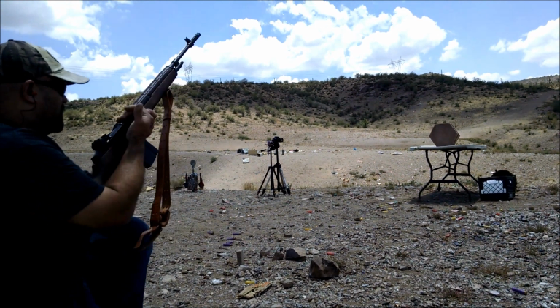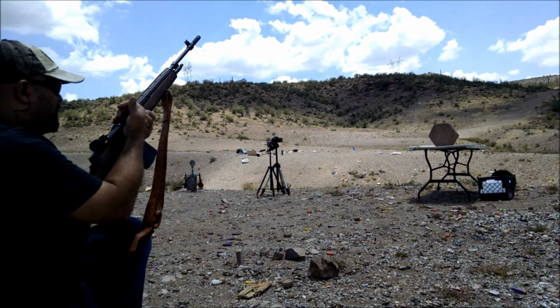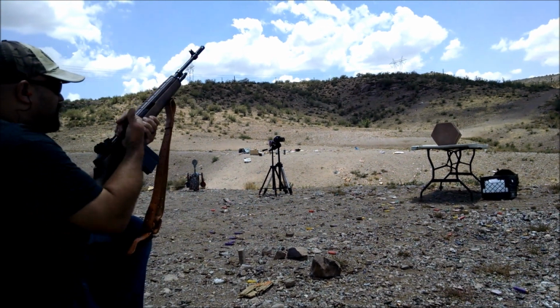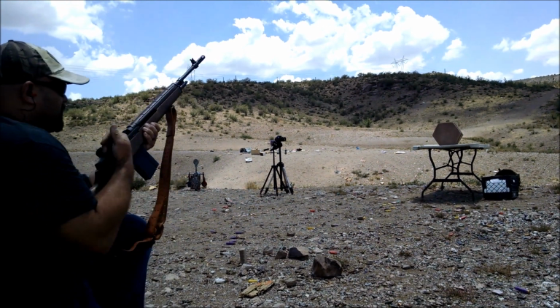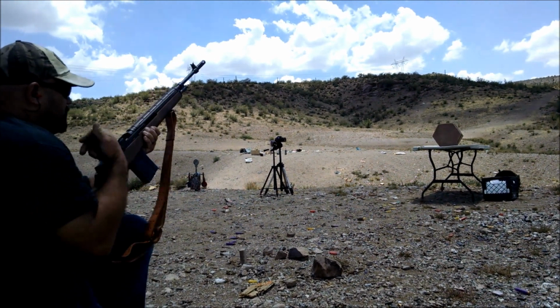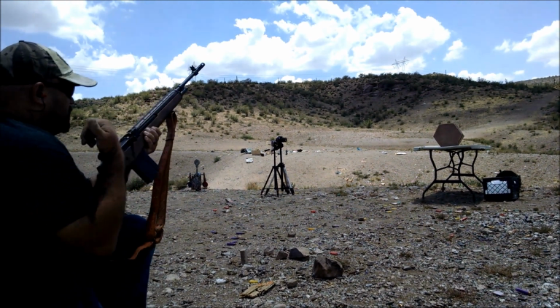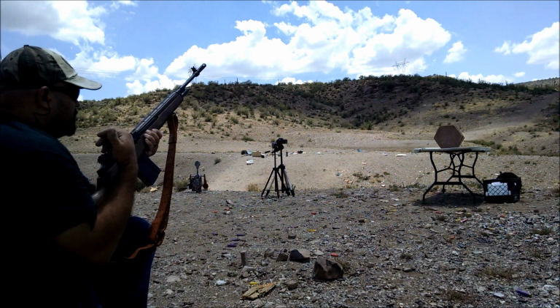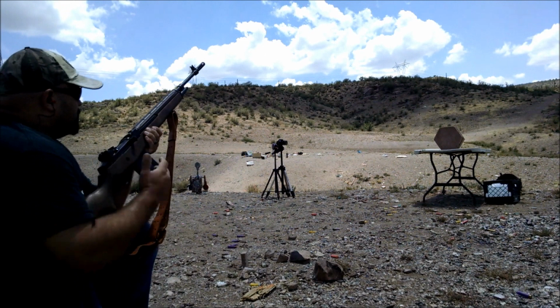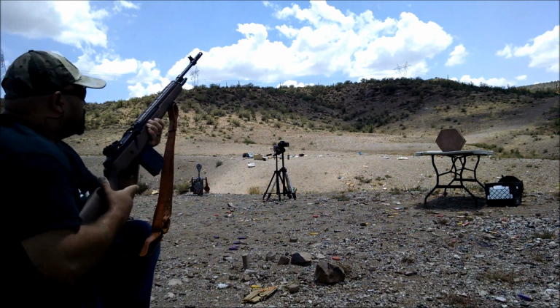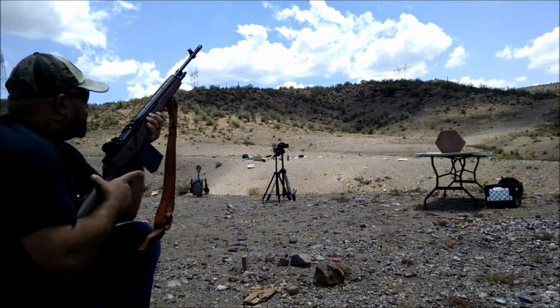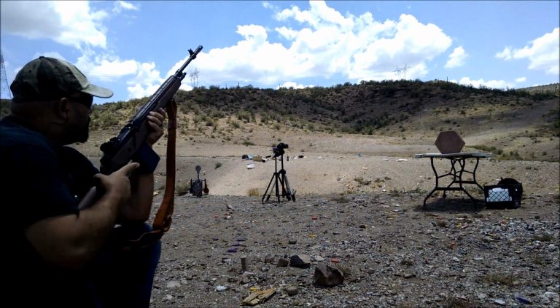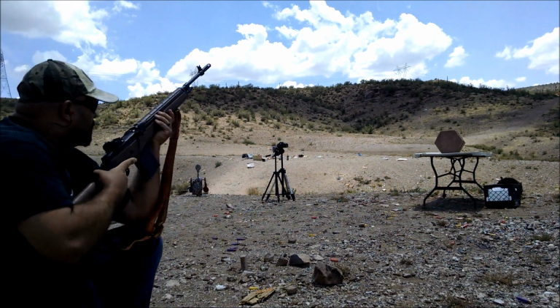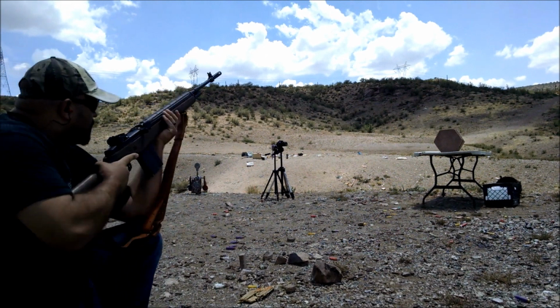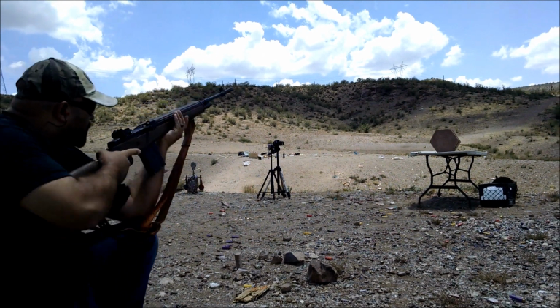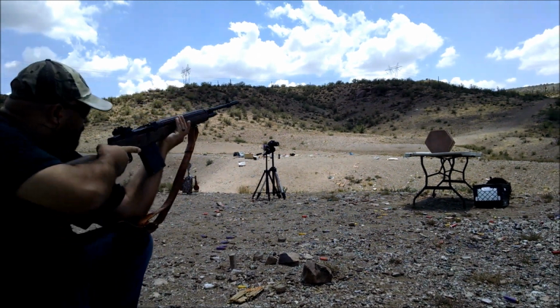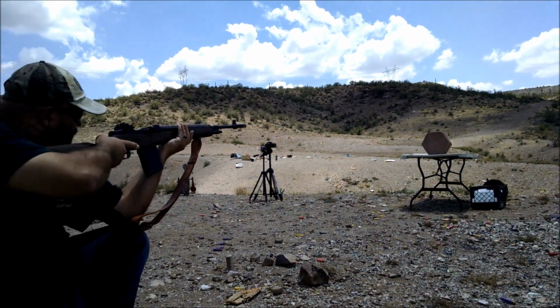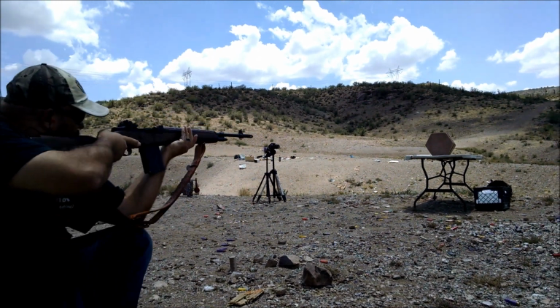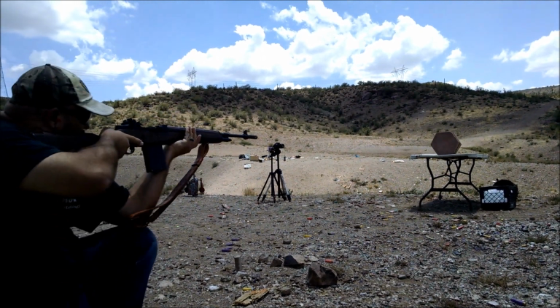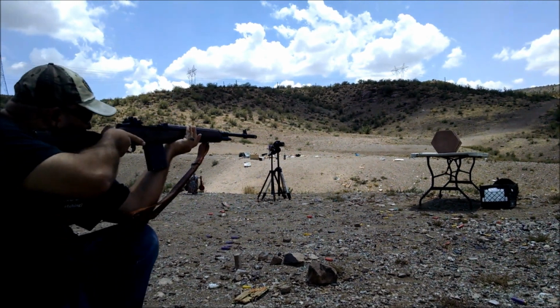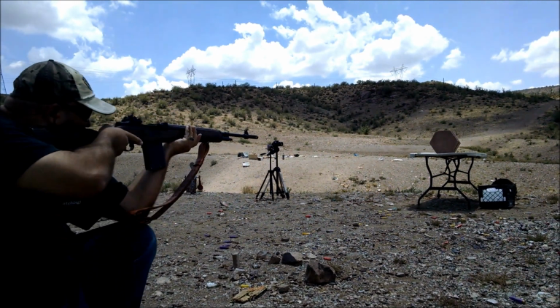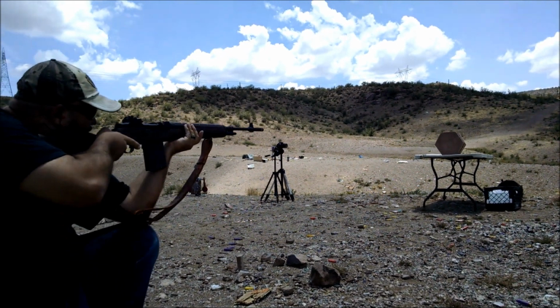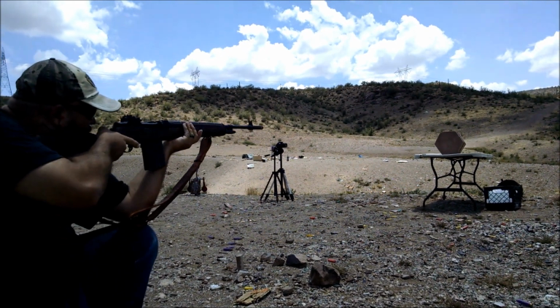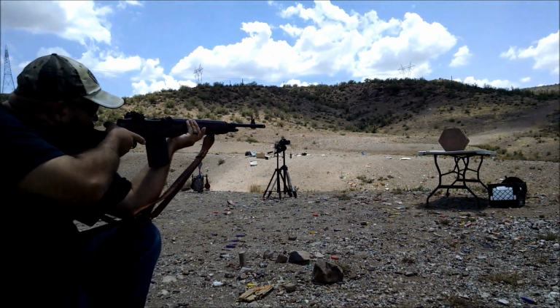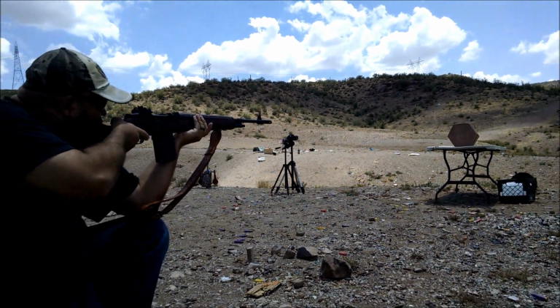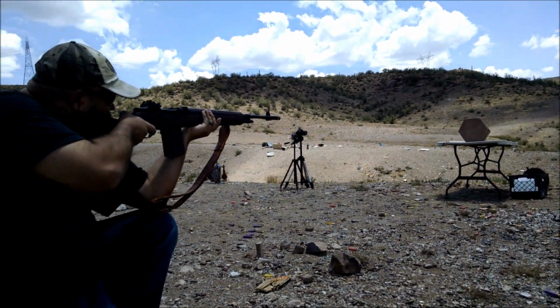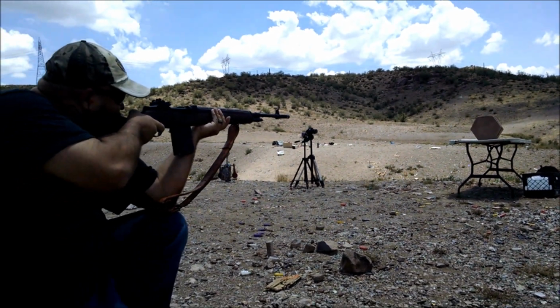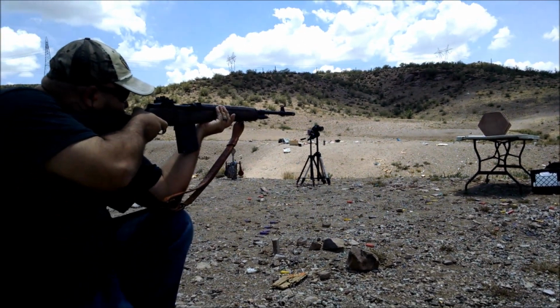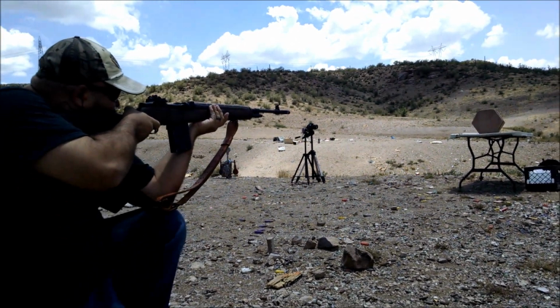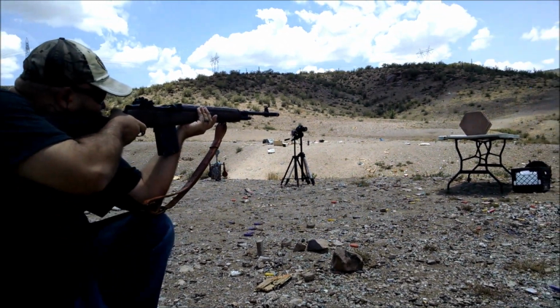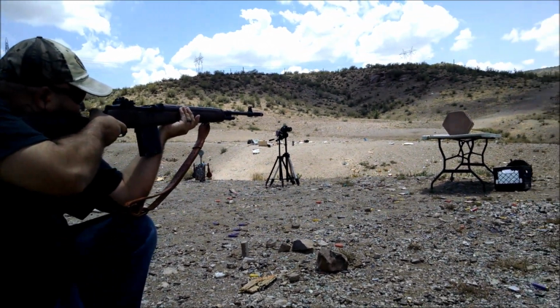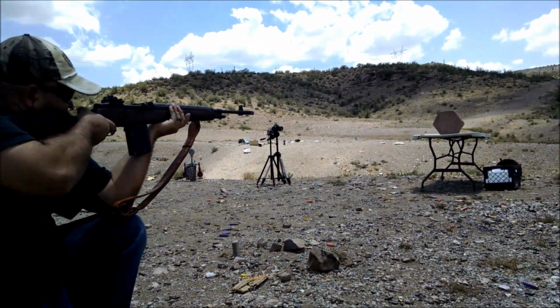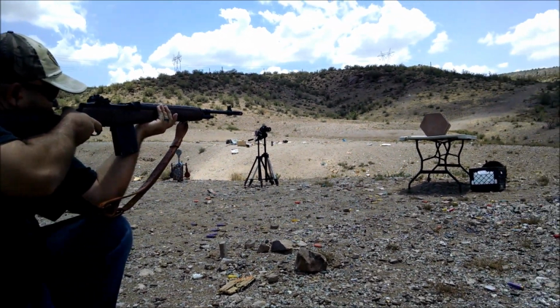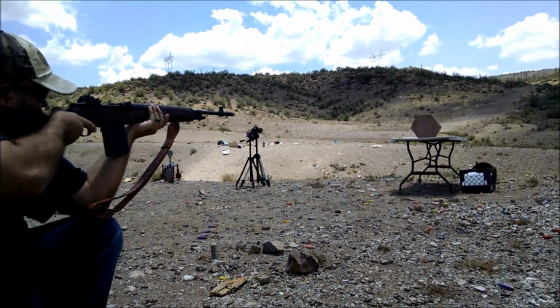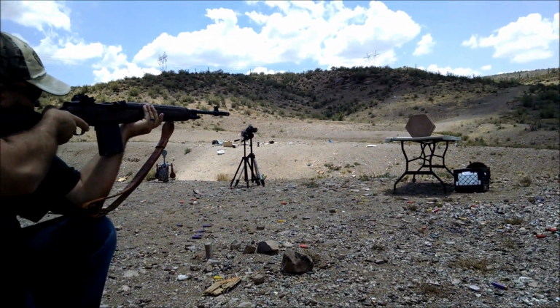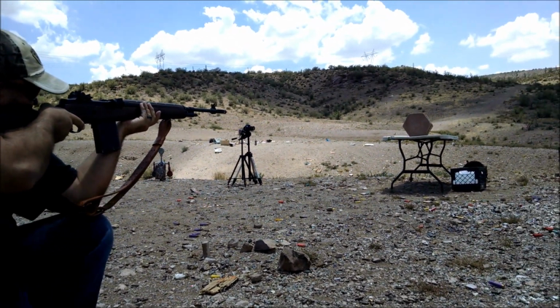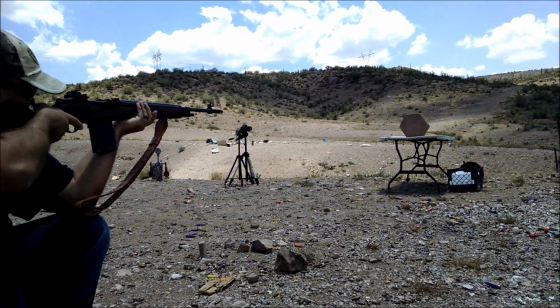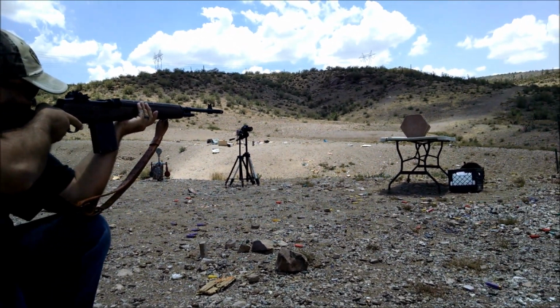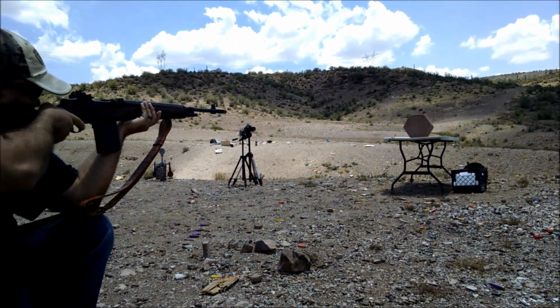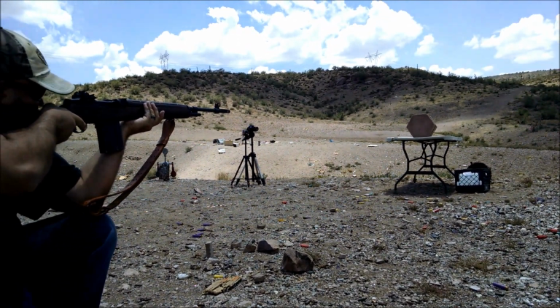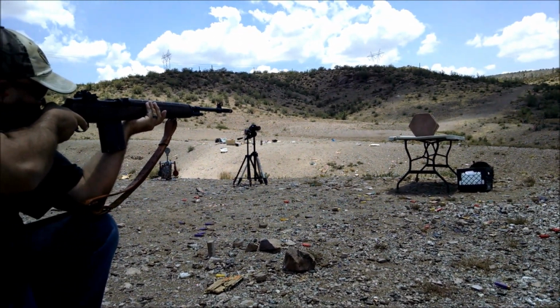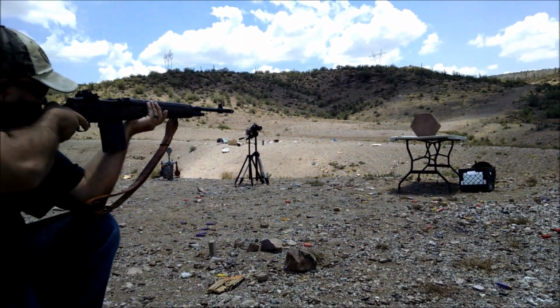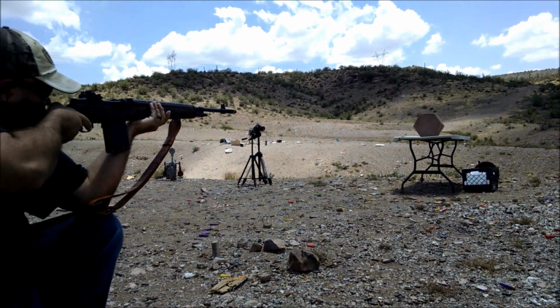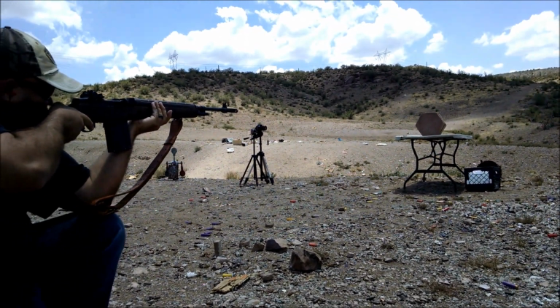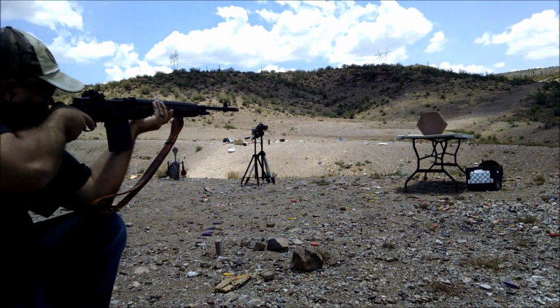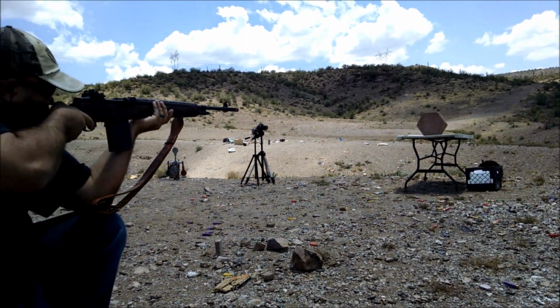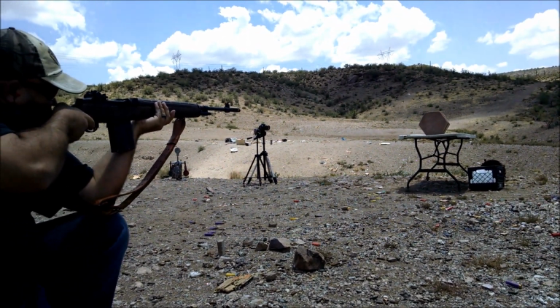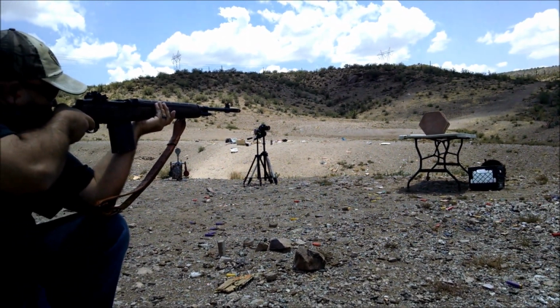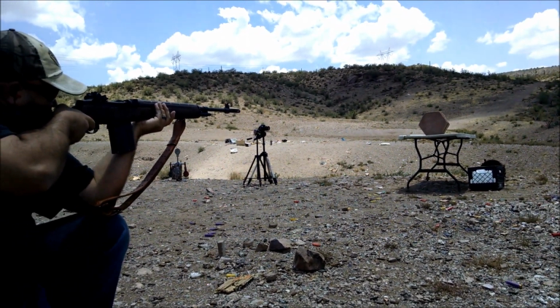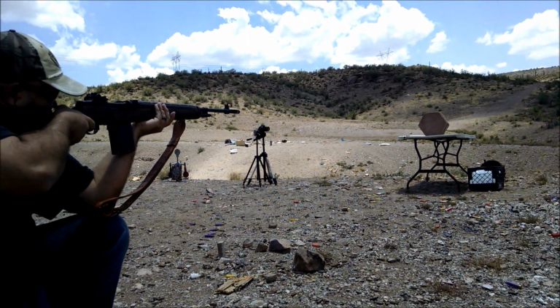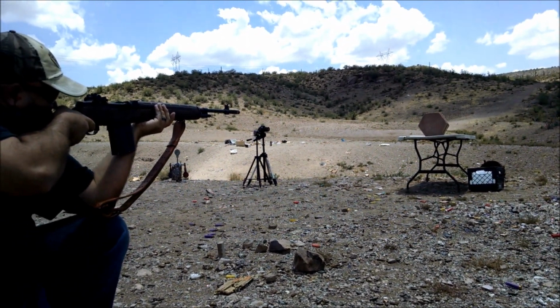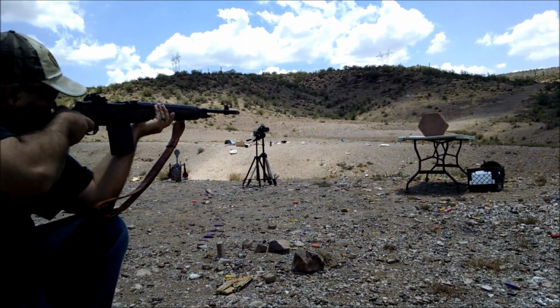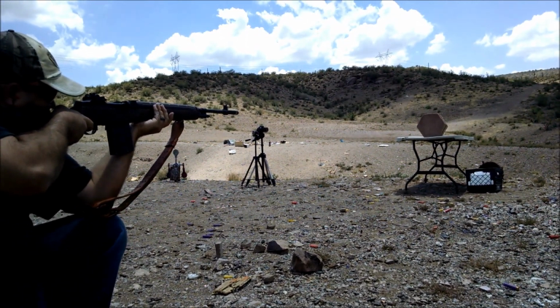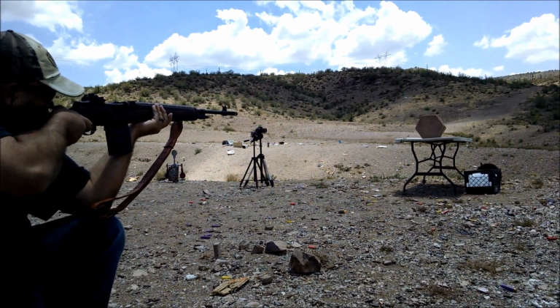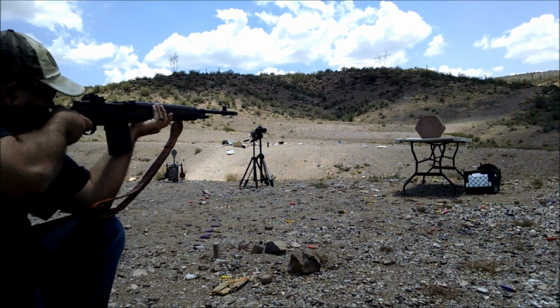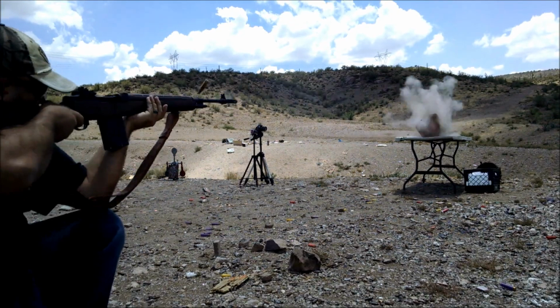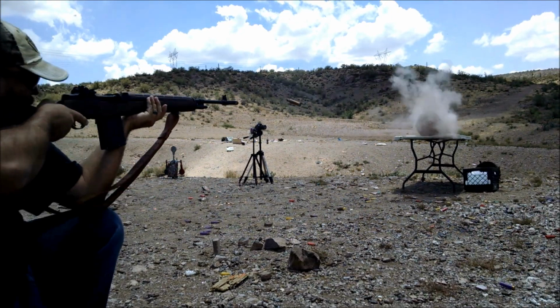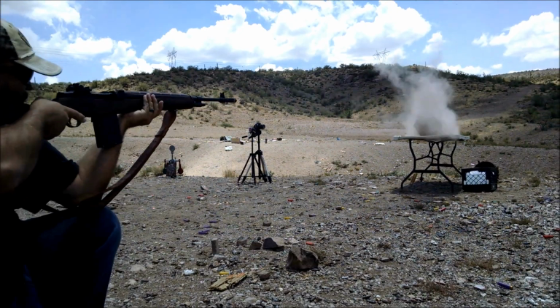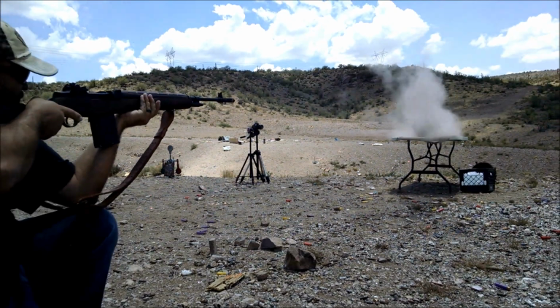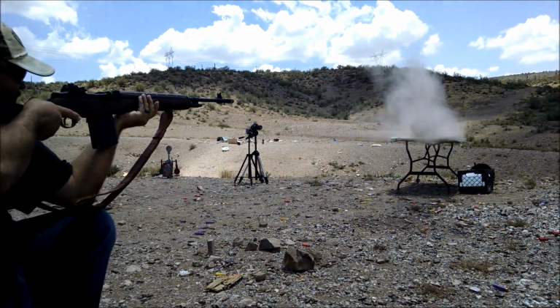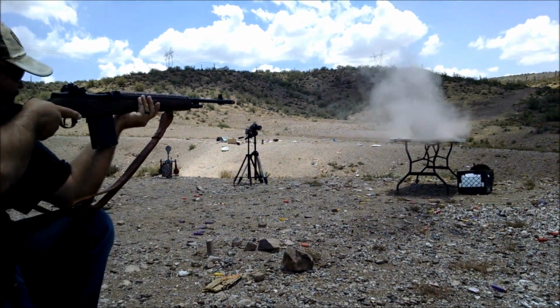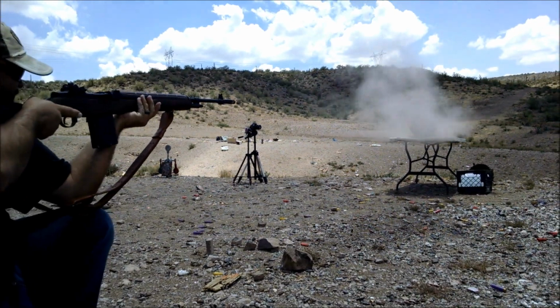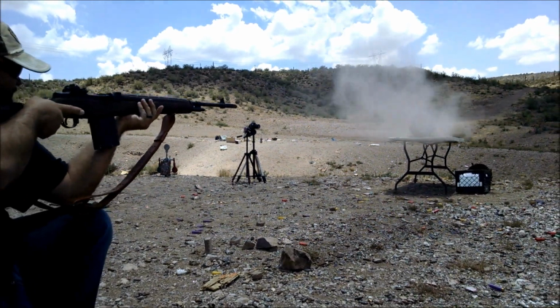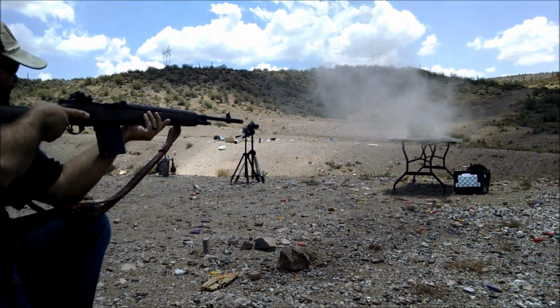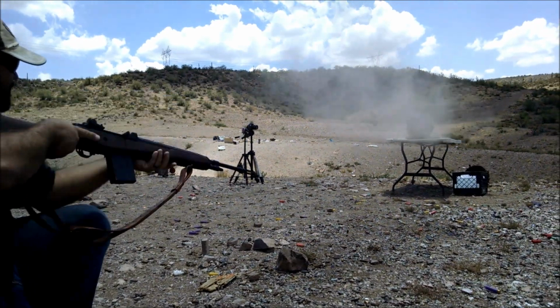Some people complained about the type of concrete that was used in the earlier tests, so here's a different kind of concrete.